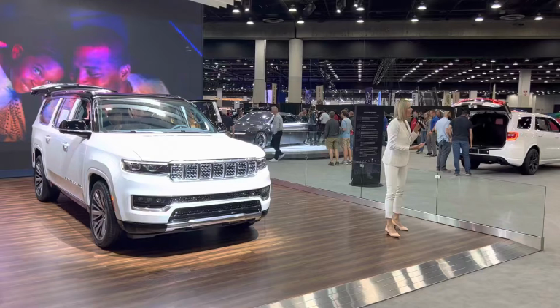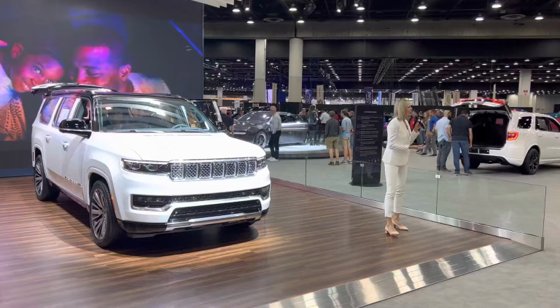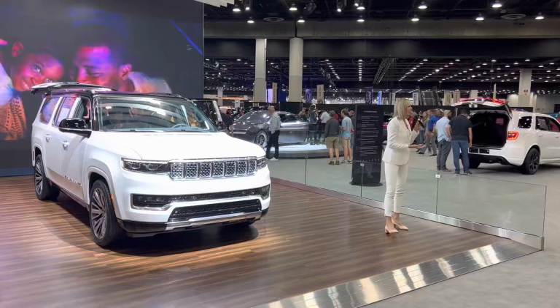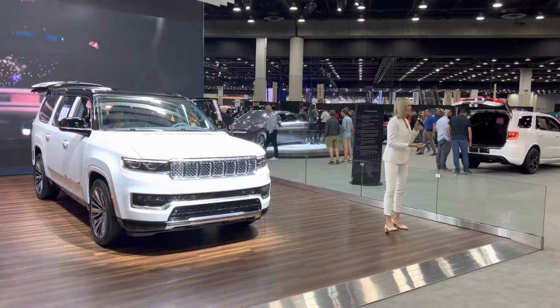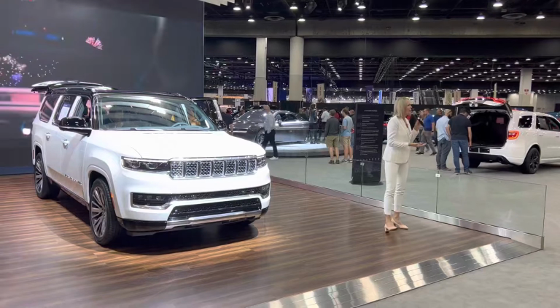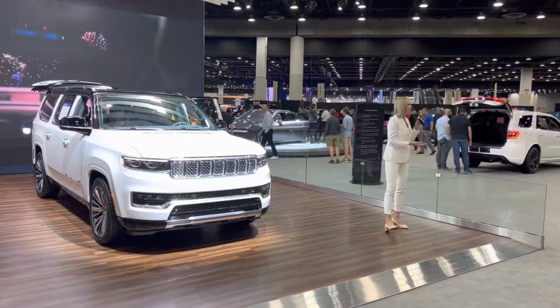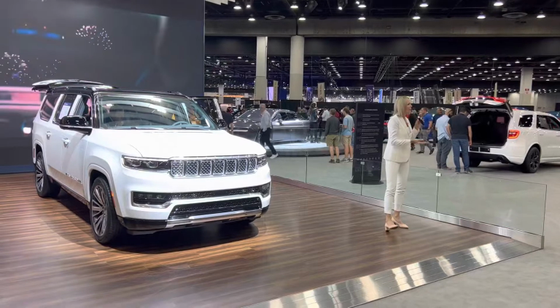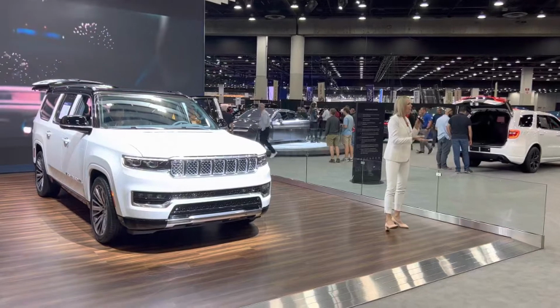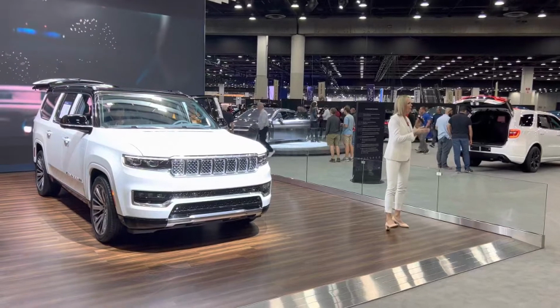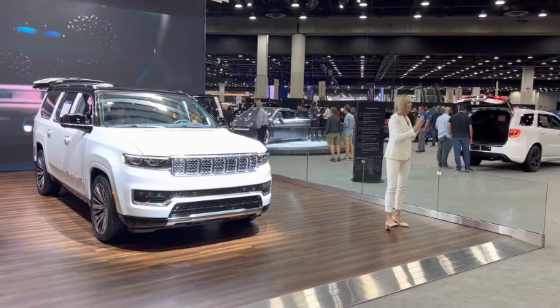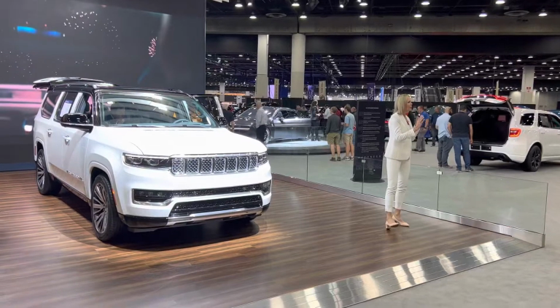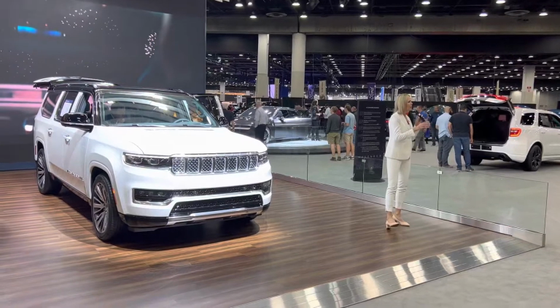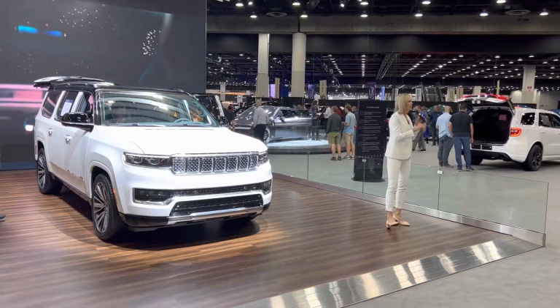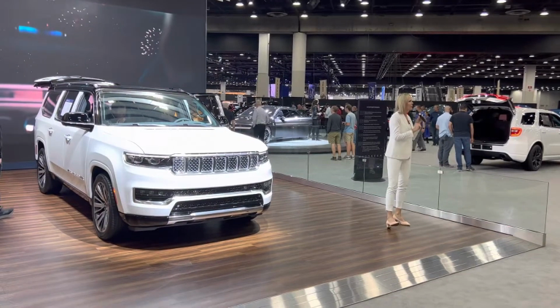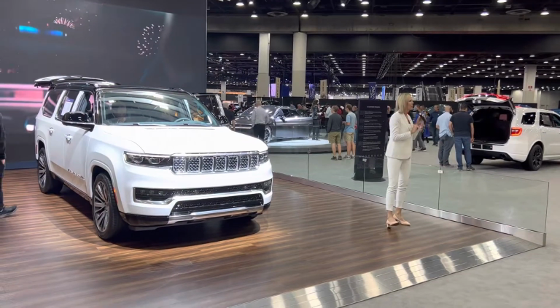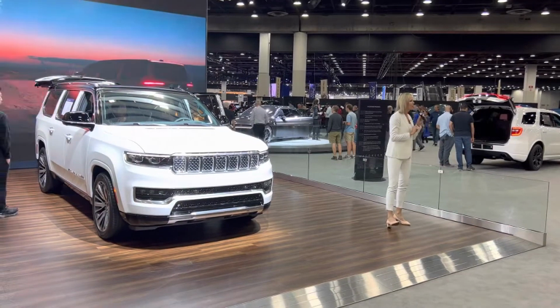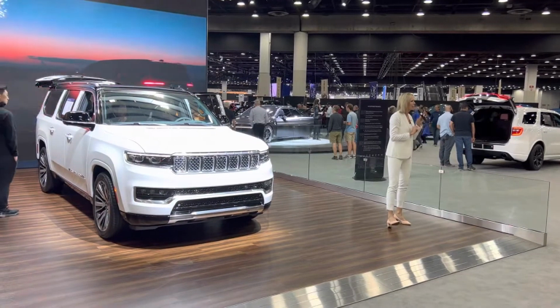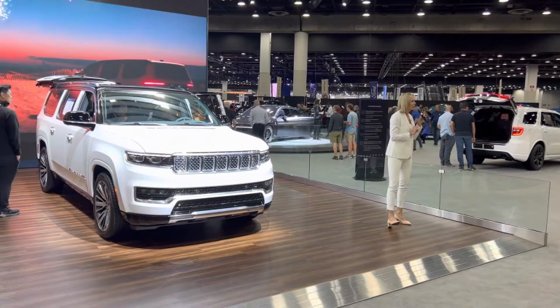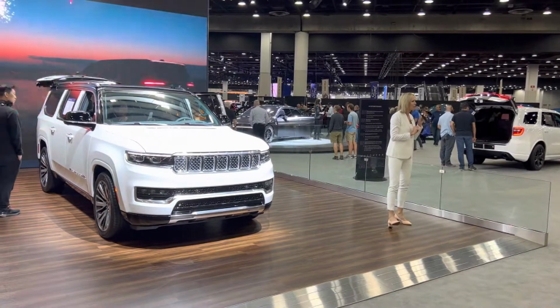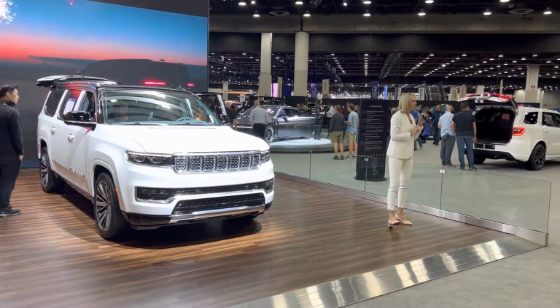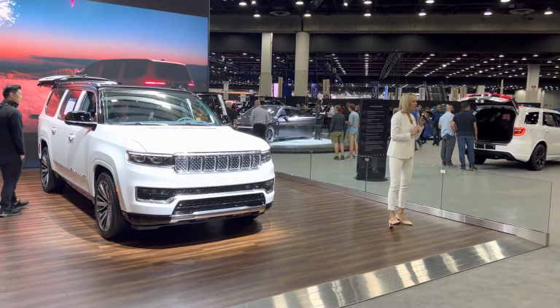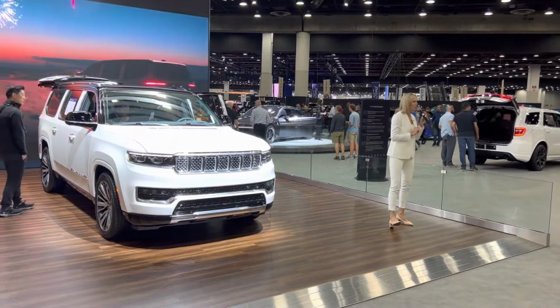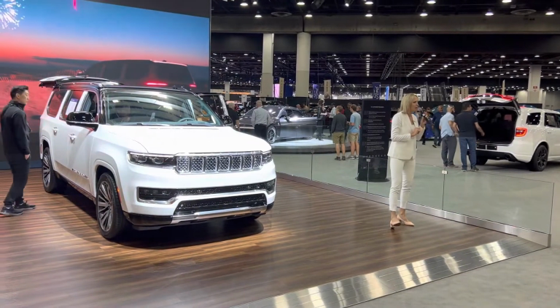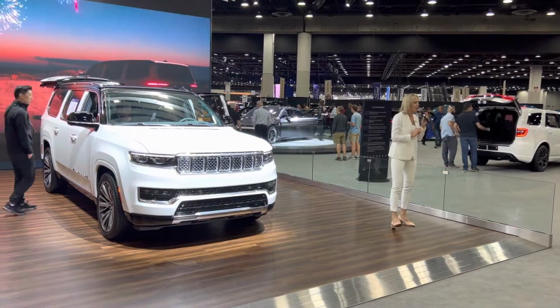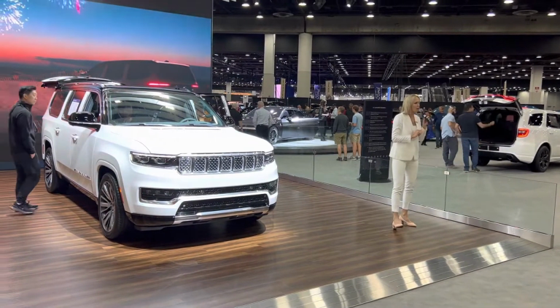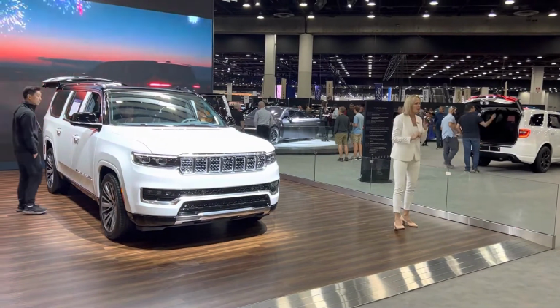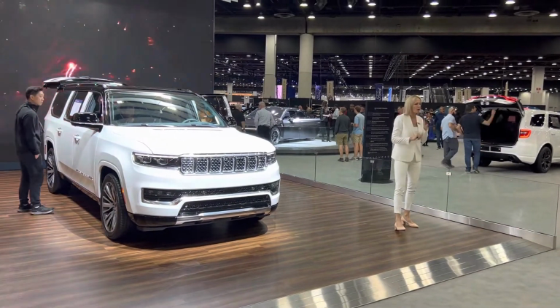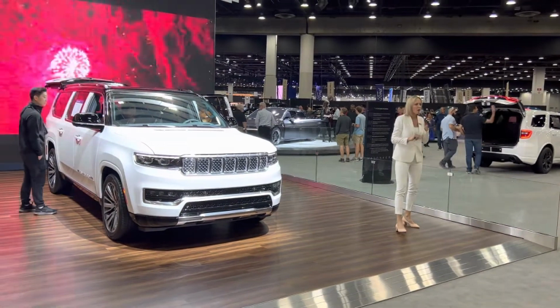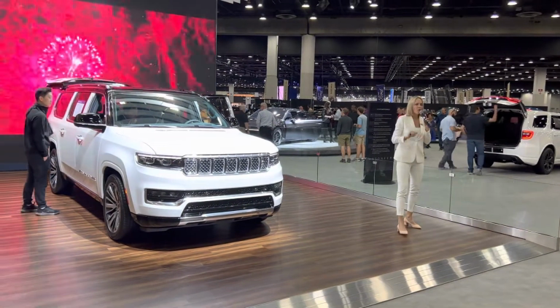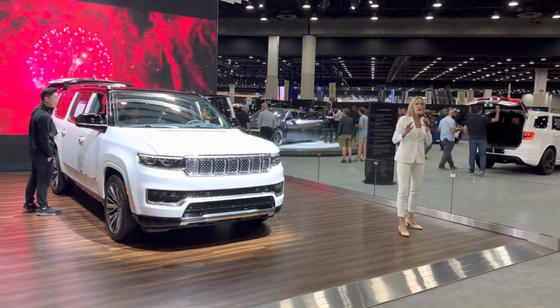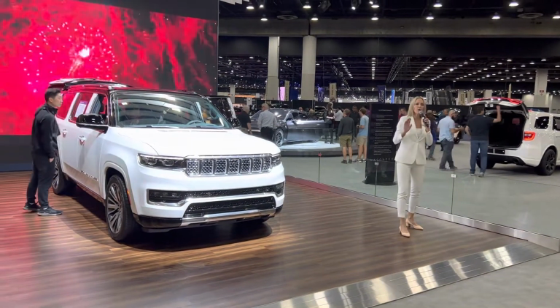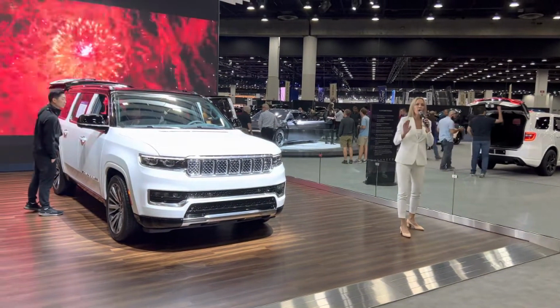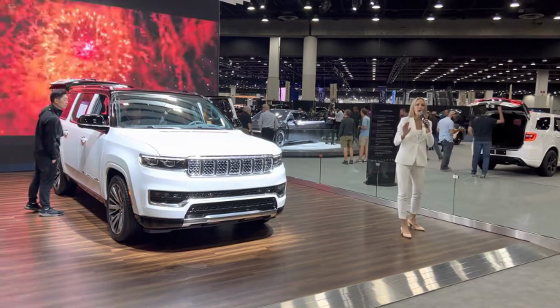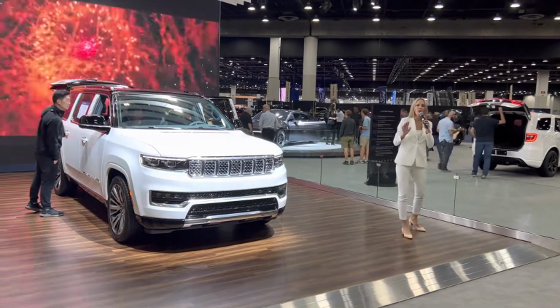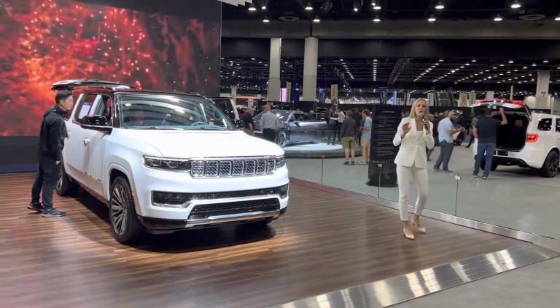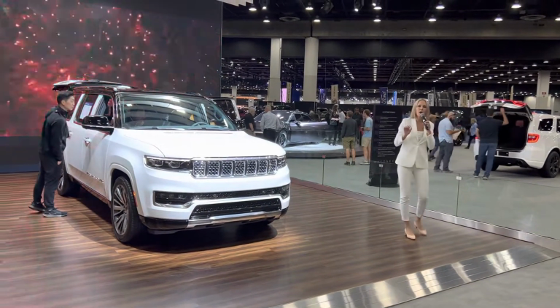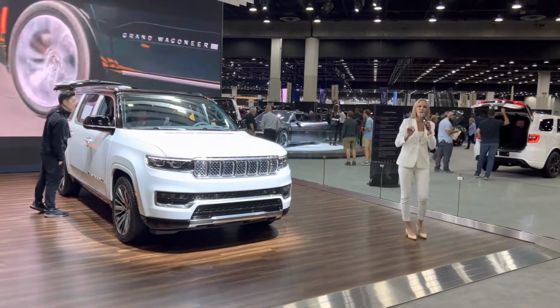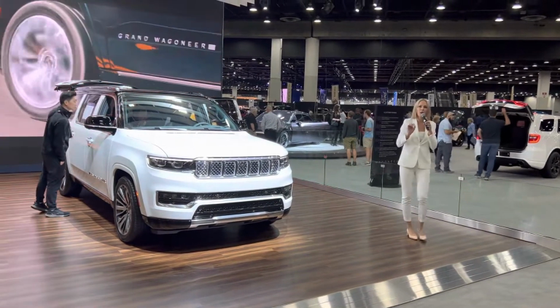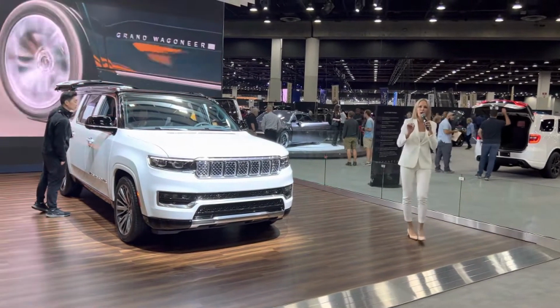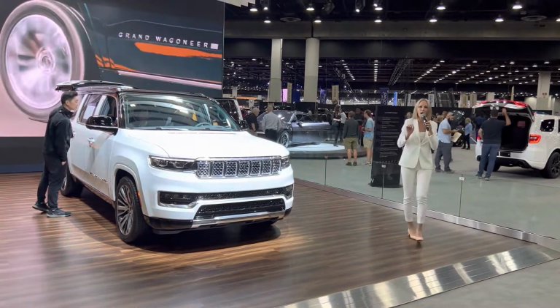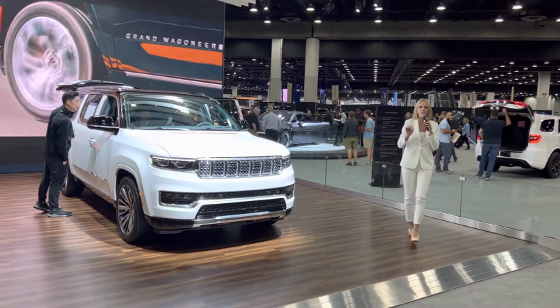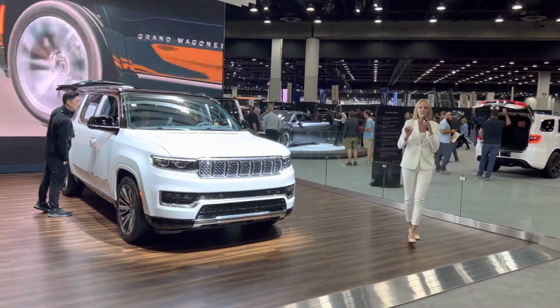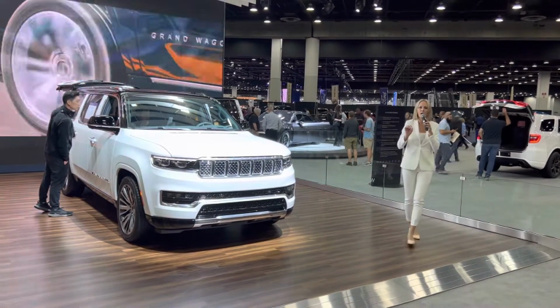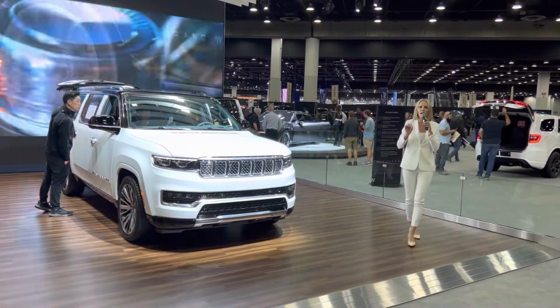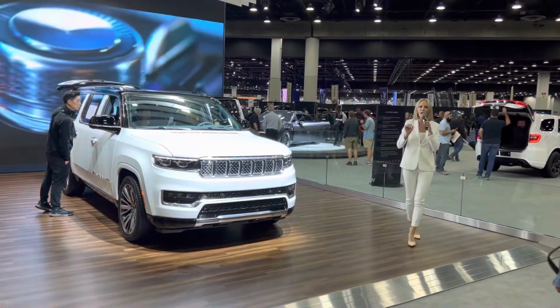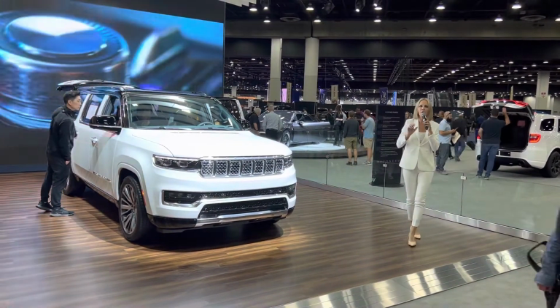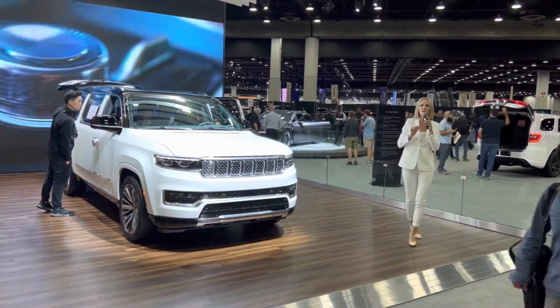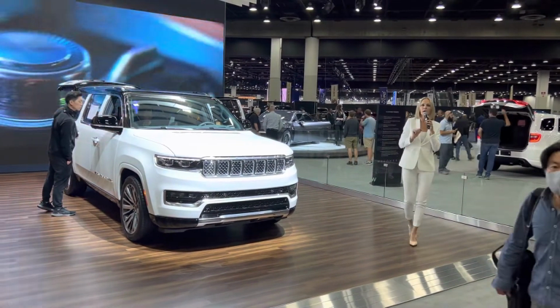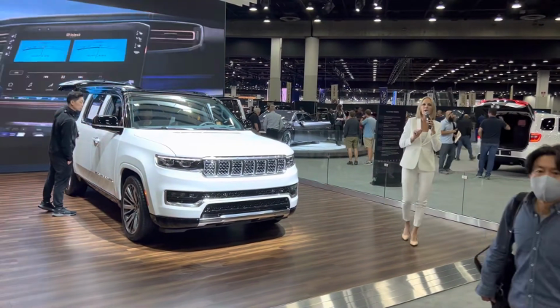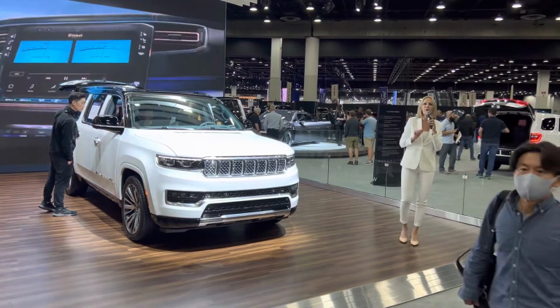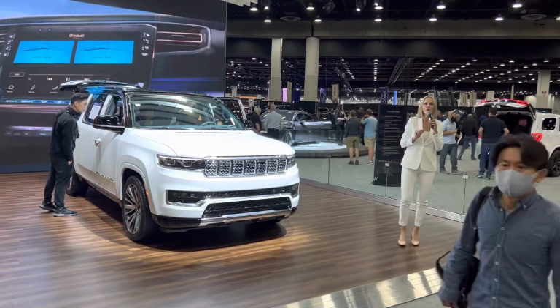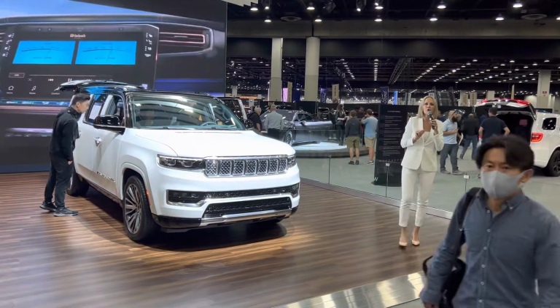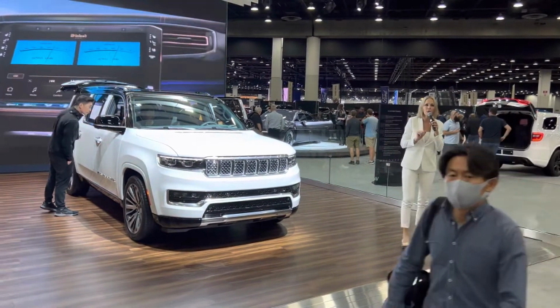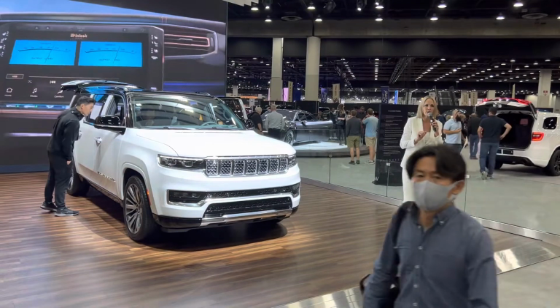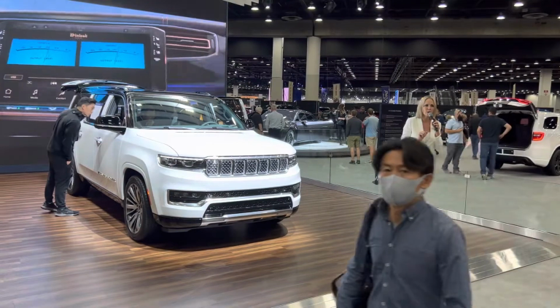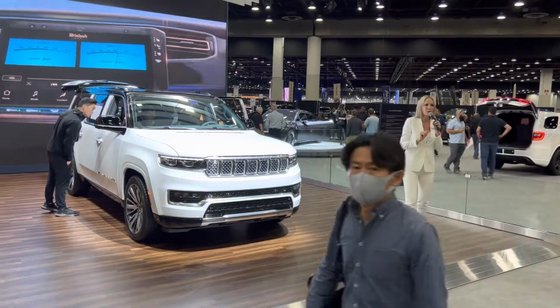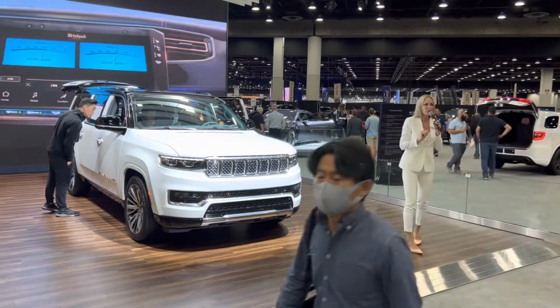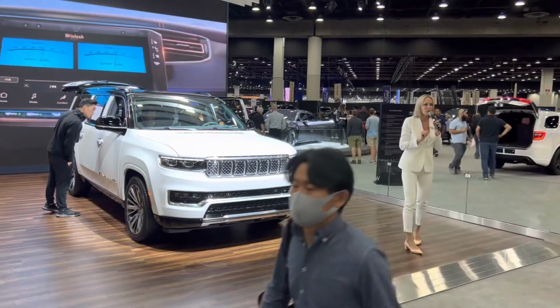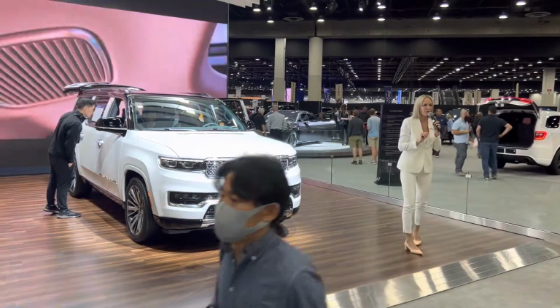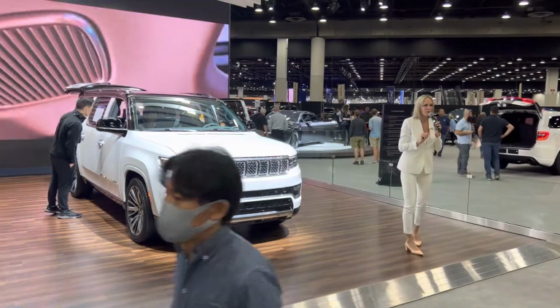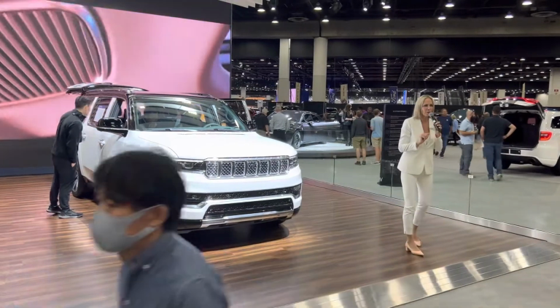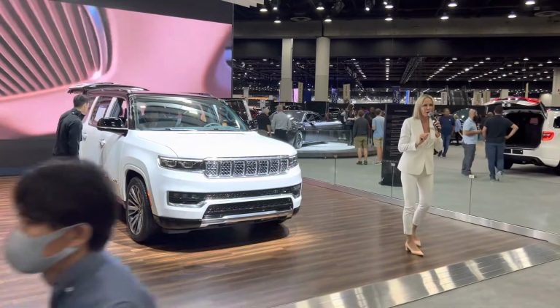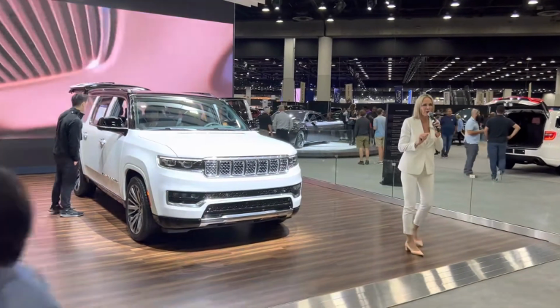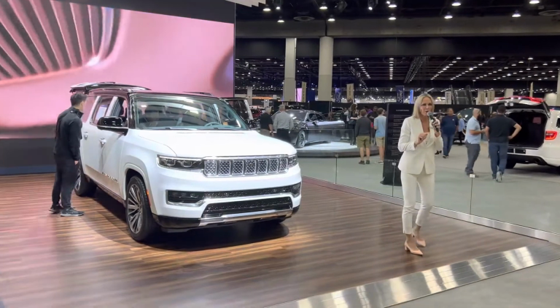At Wagoneer, you have standard 19 speakers, but you also have the optional upgrade of 23 speakers.